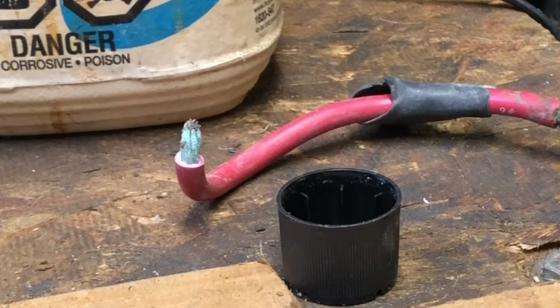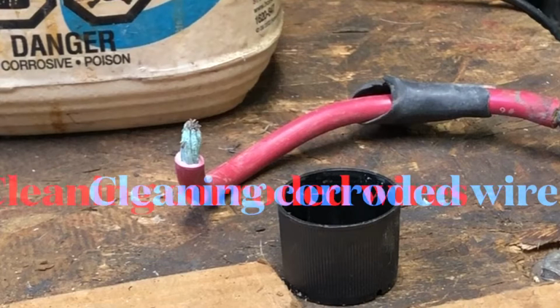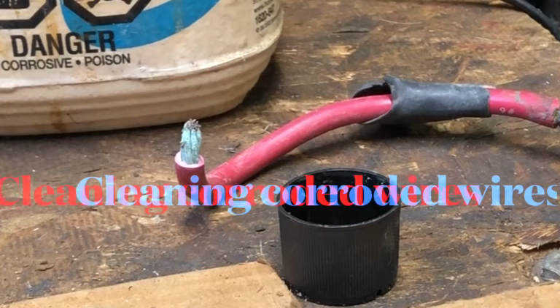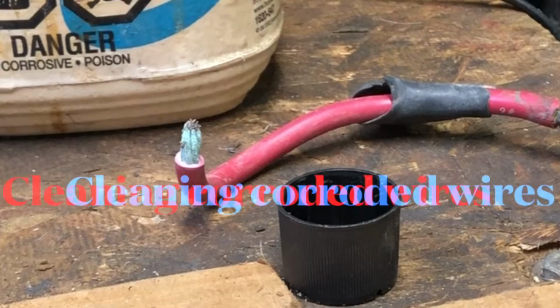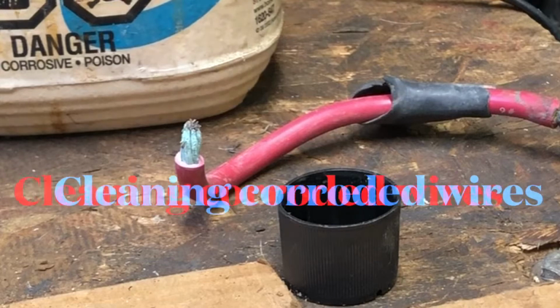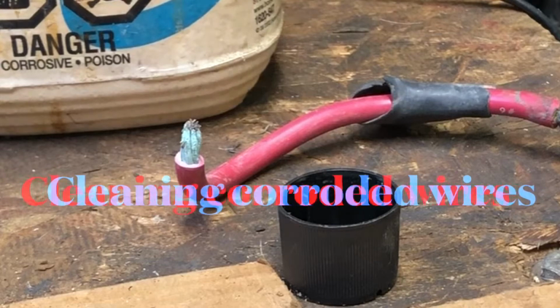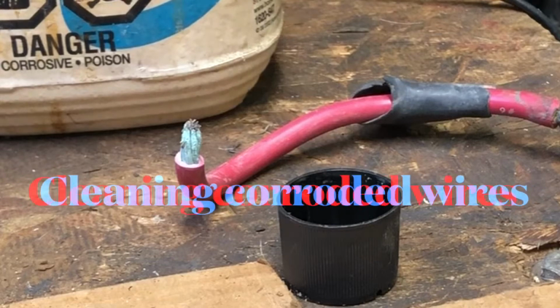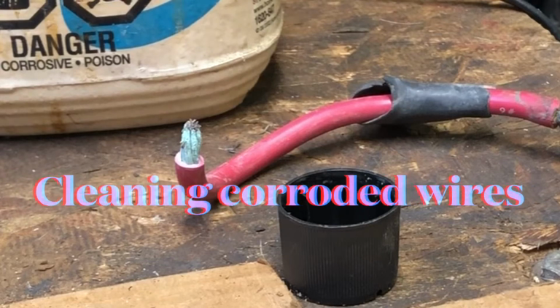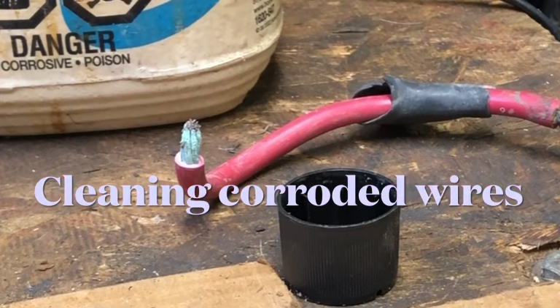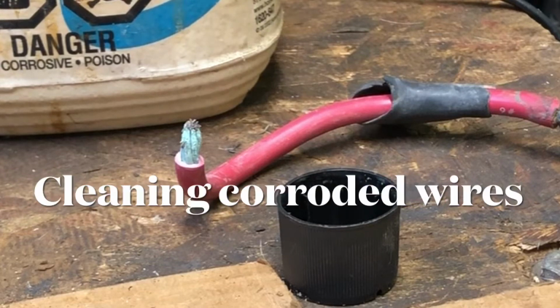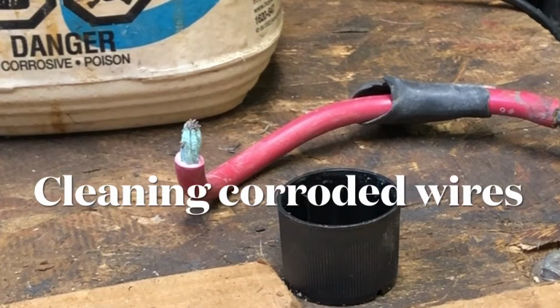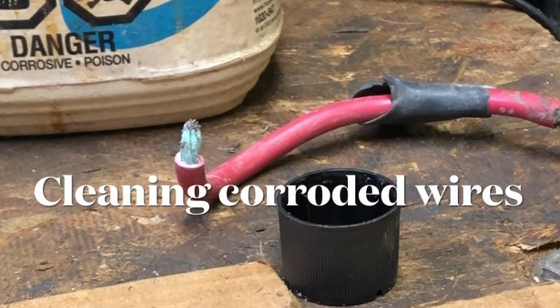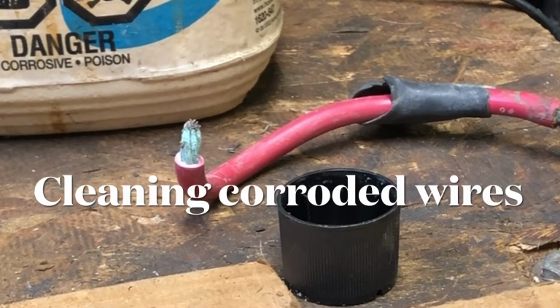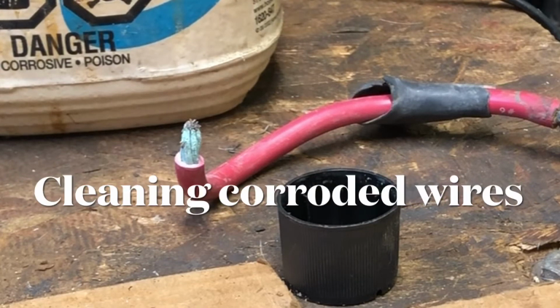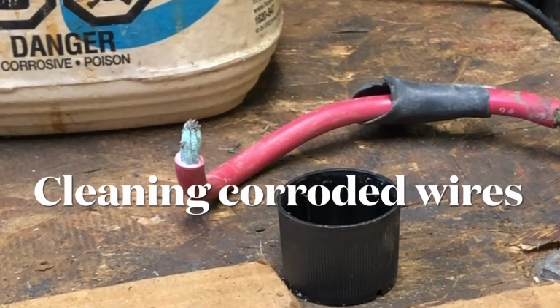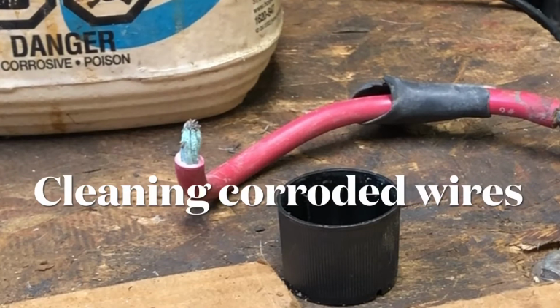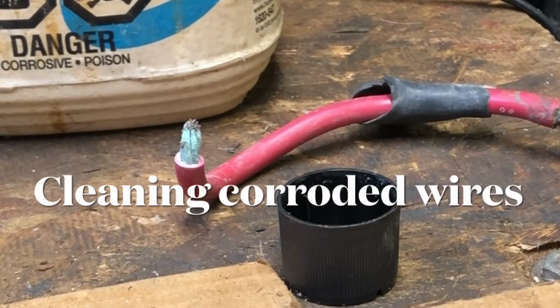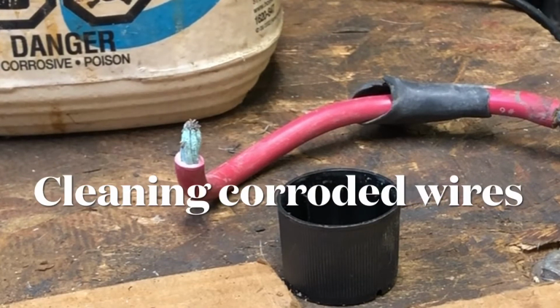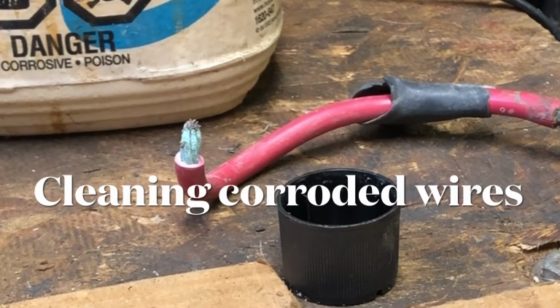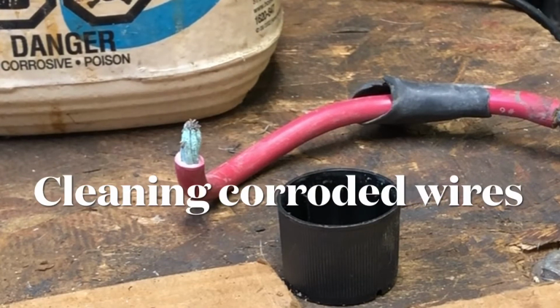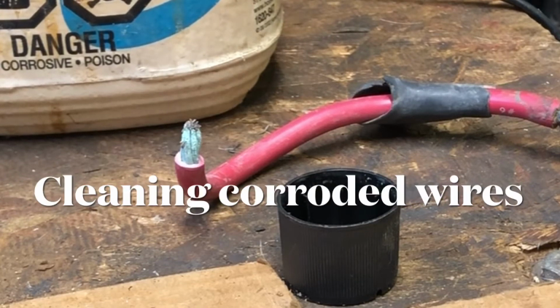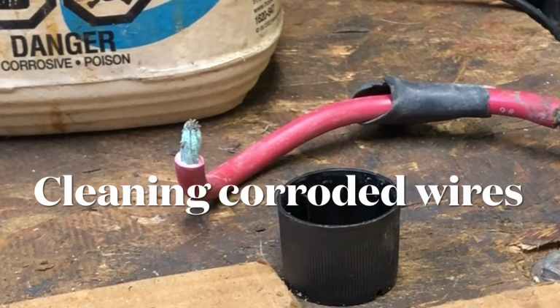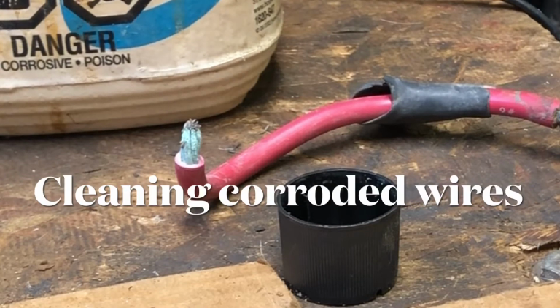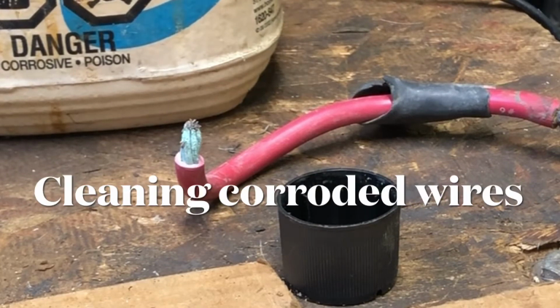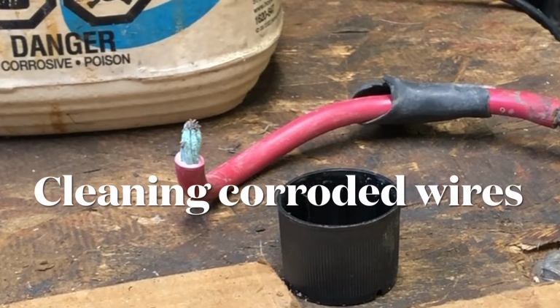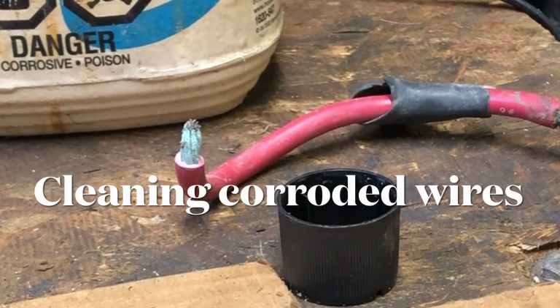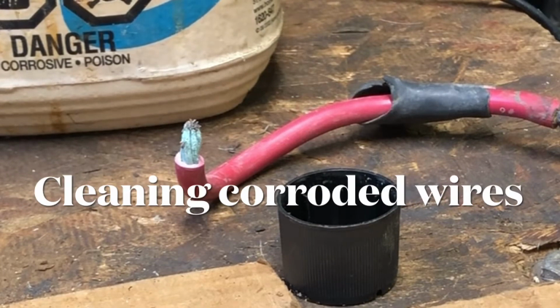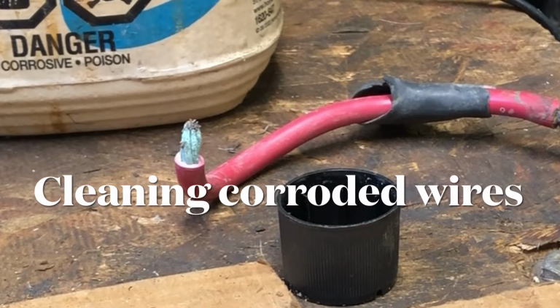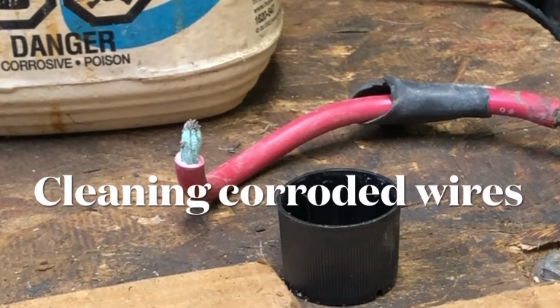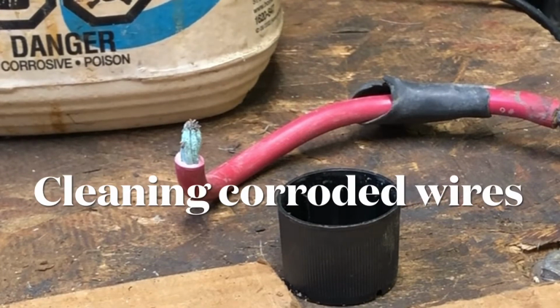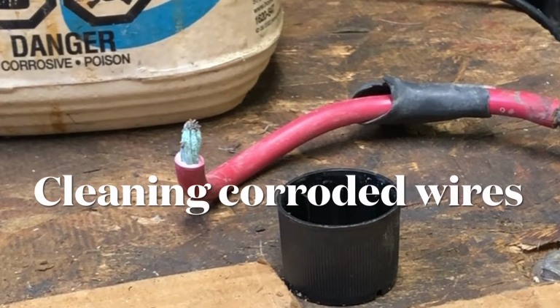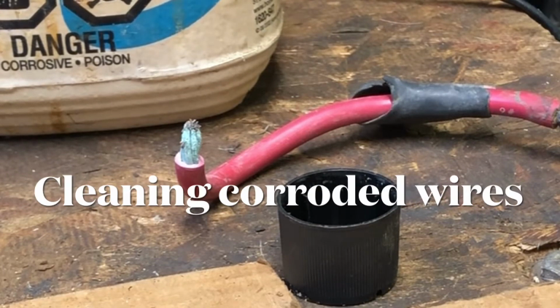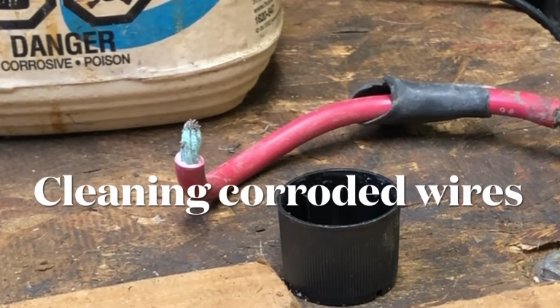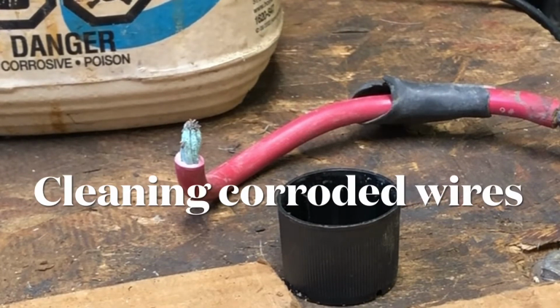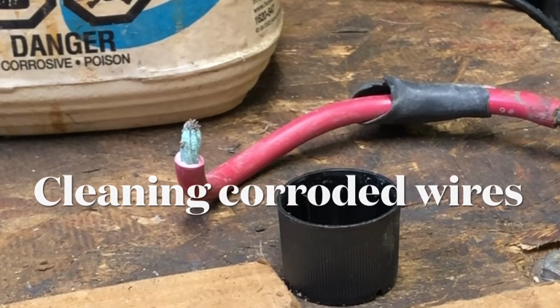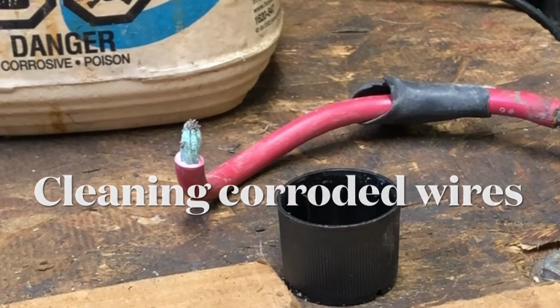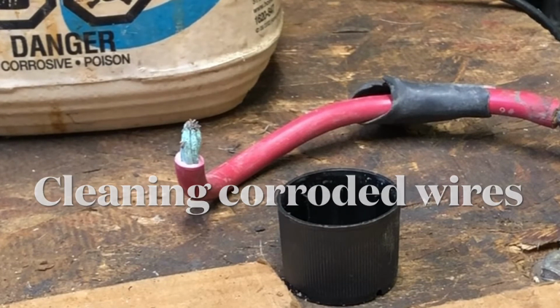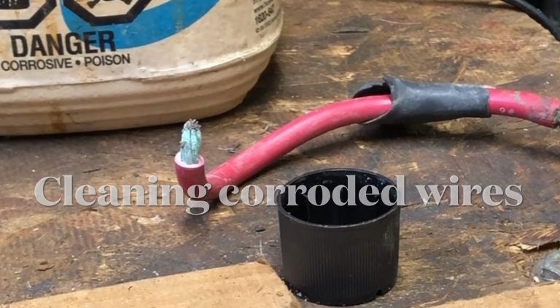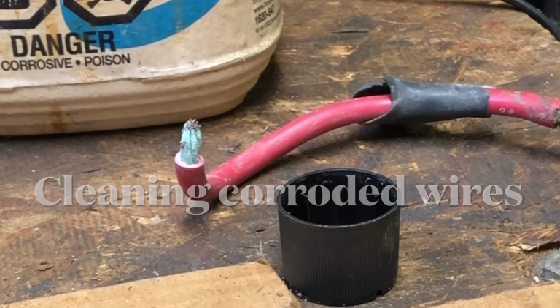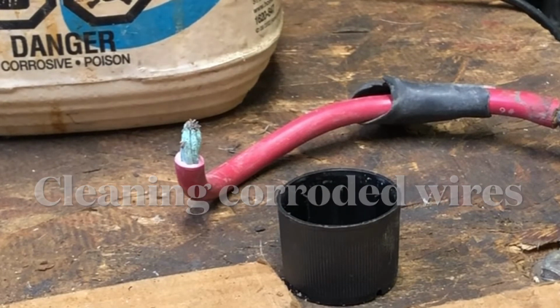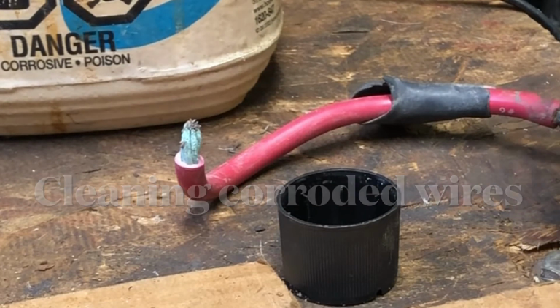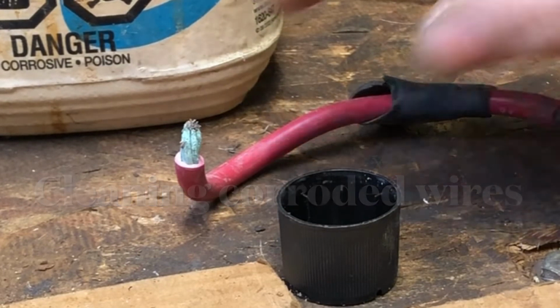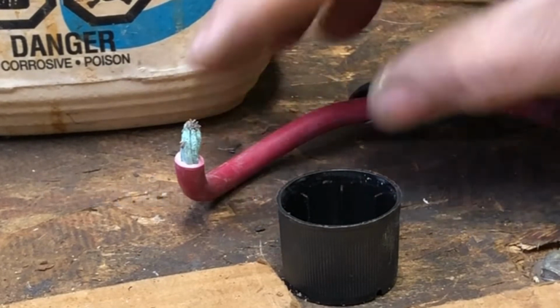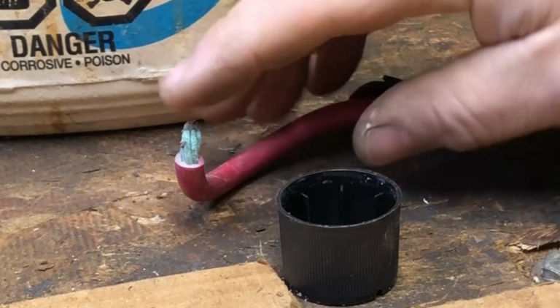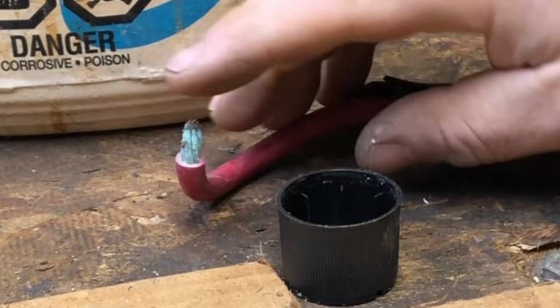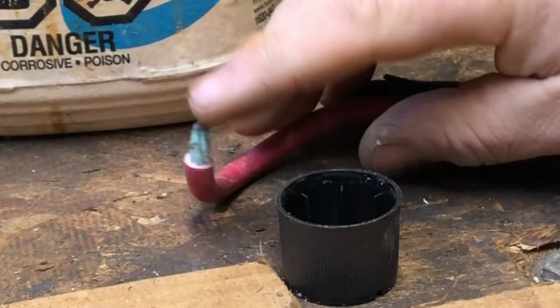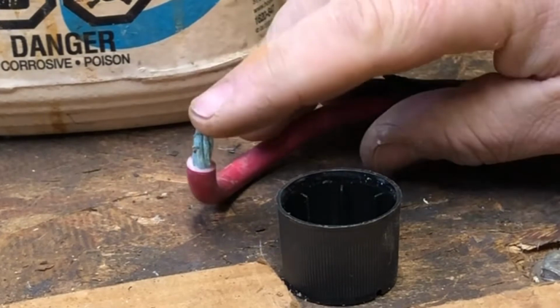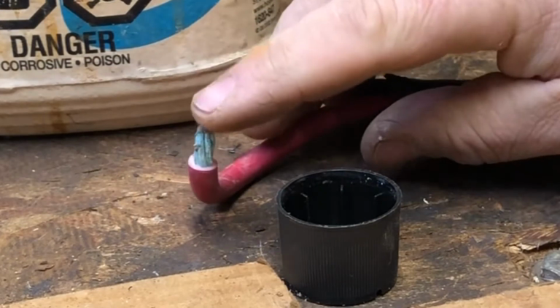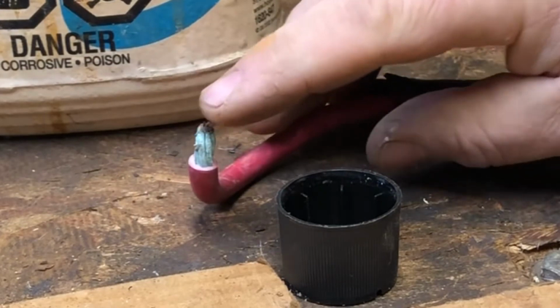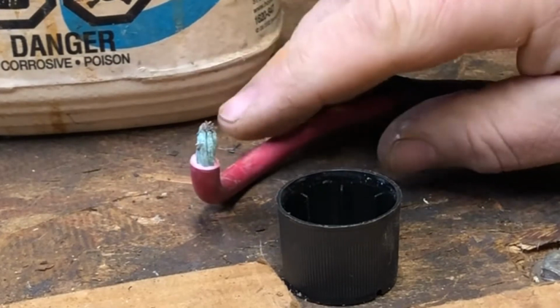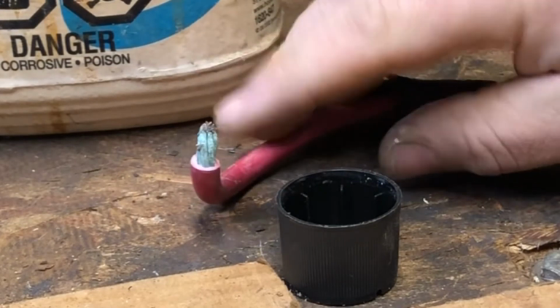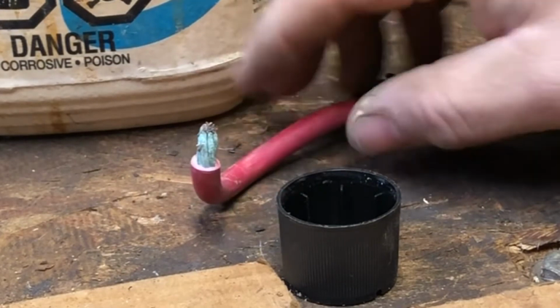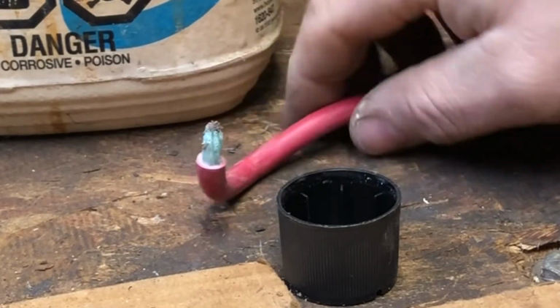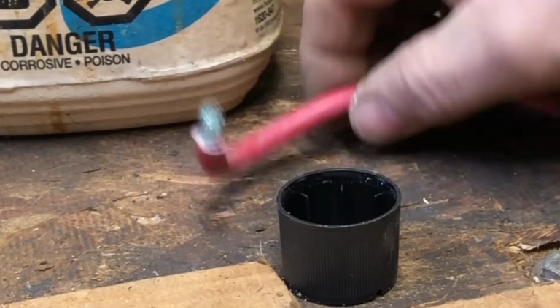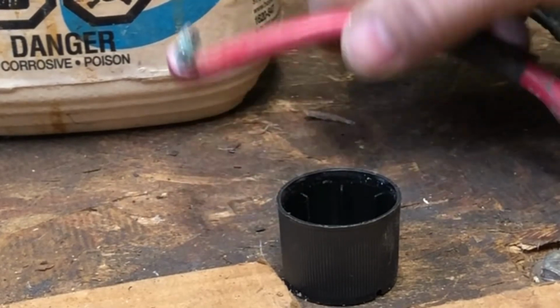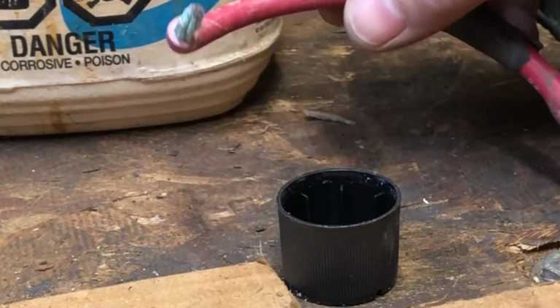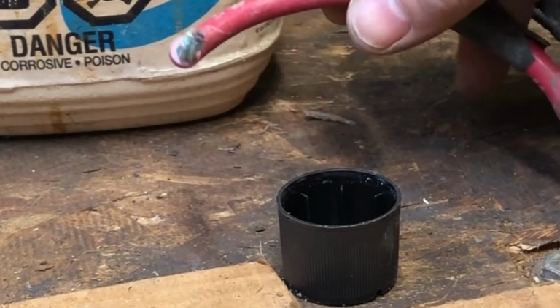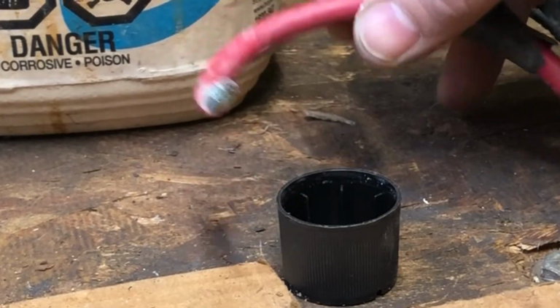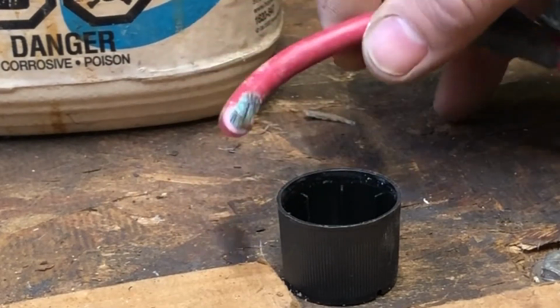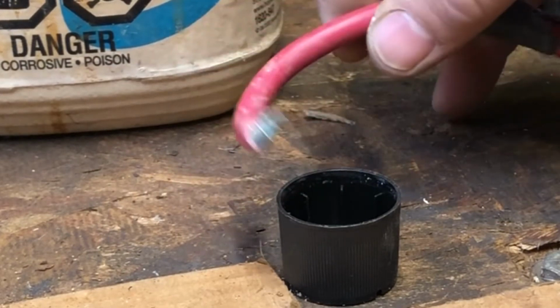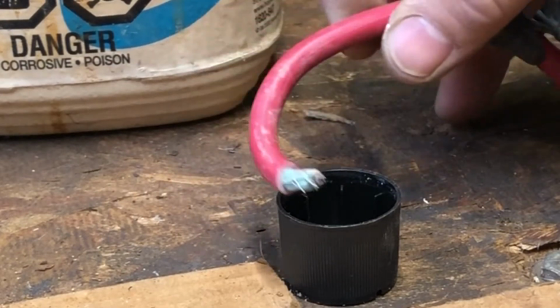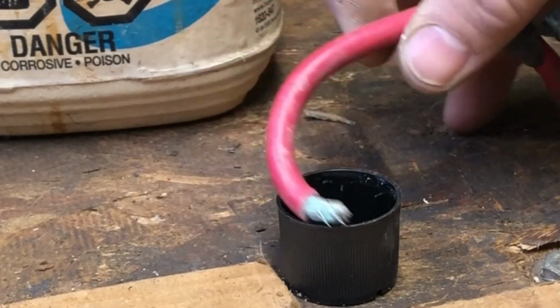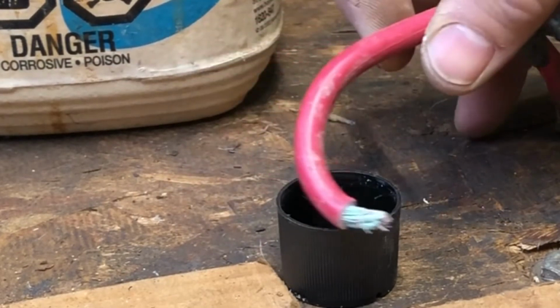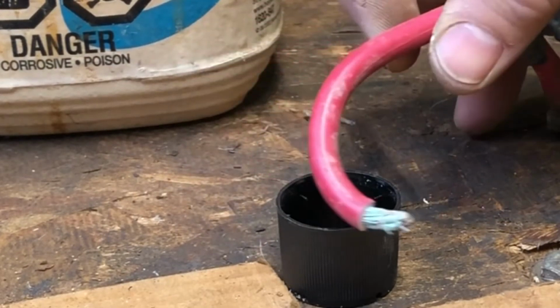Grace Repair Zone. Thanks for stopping in. I'm gonna give you a little tip here on how to clean these green corroded wires.